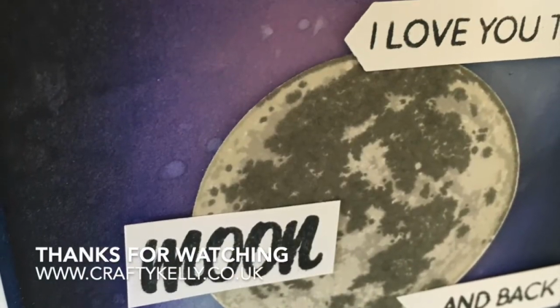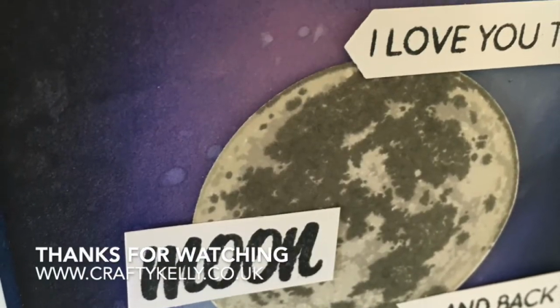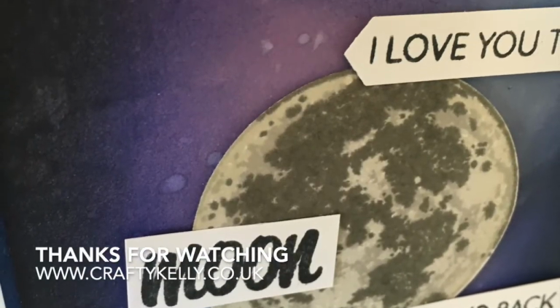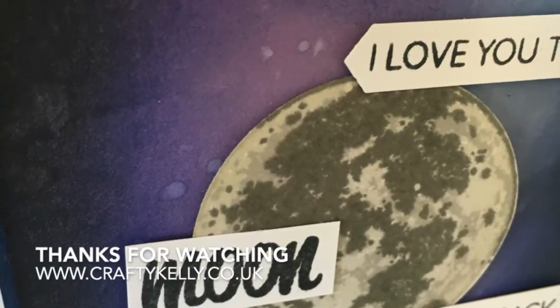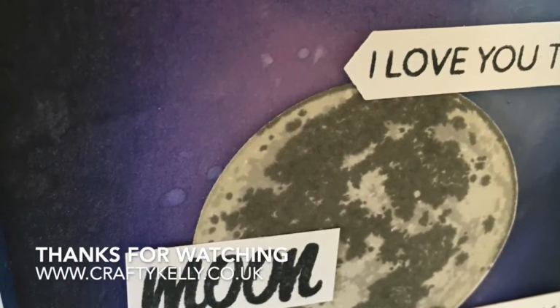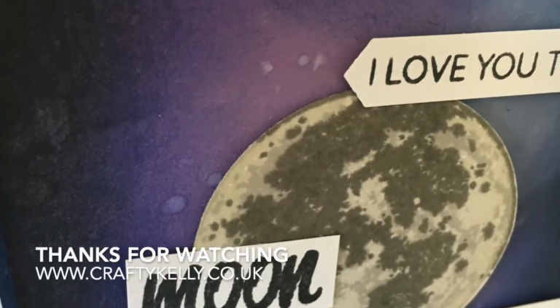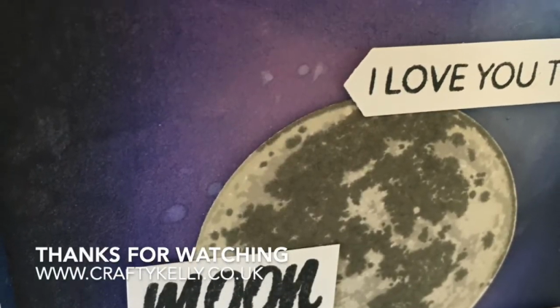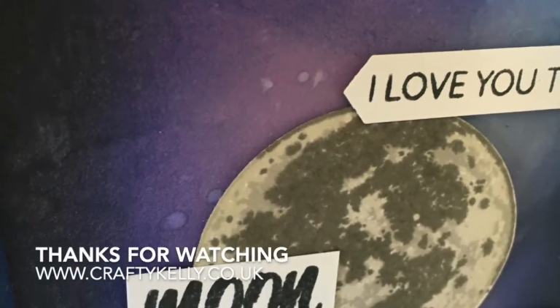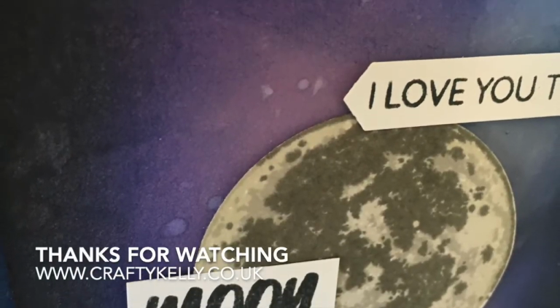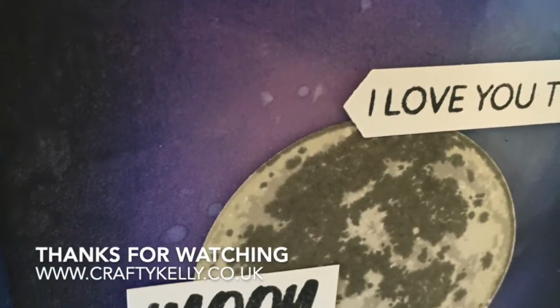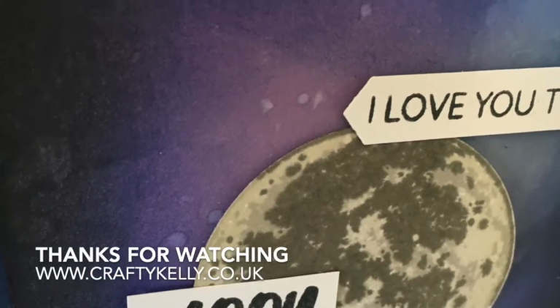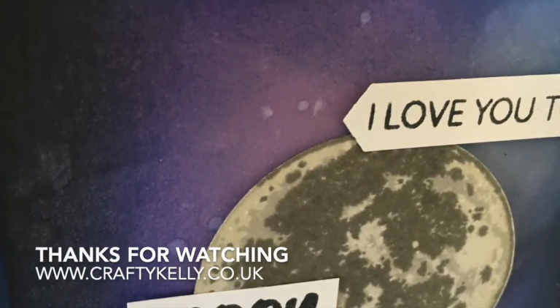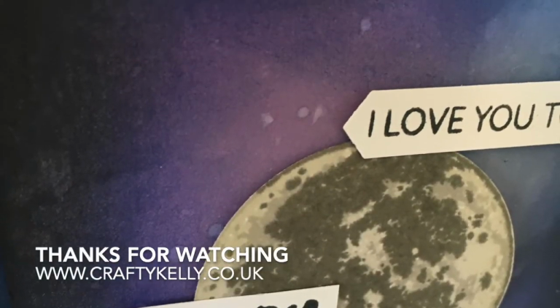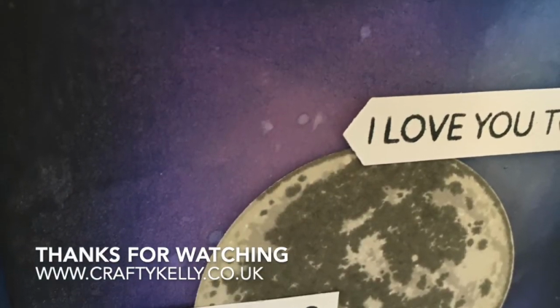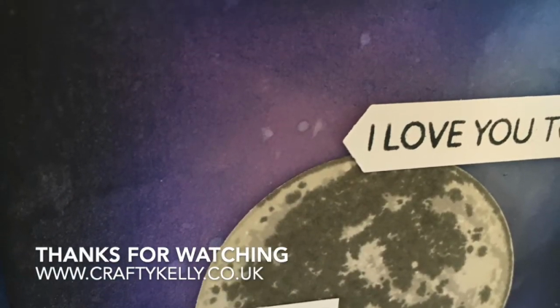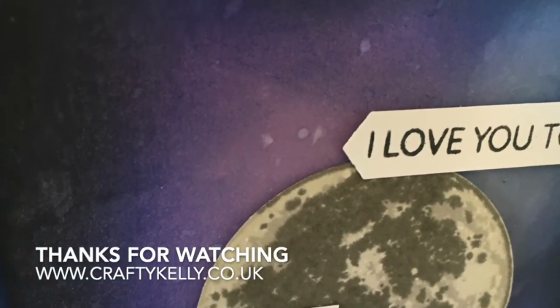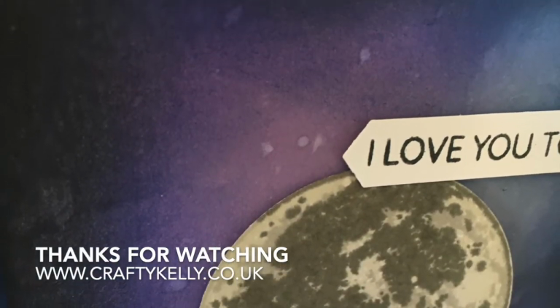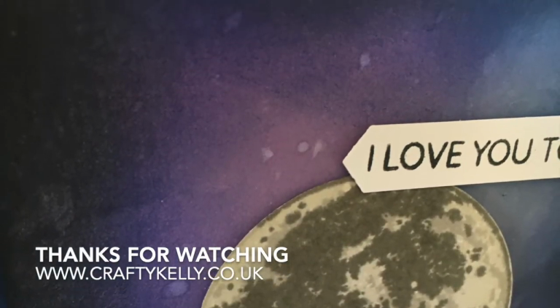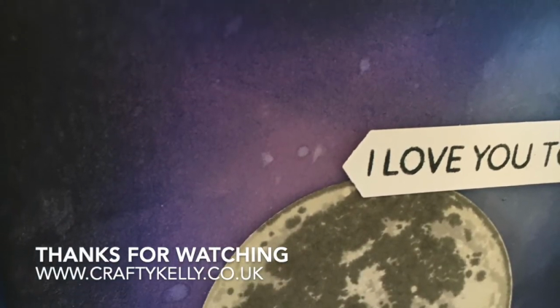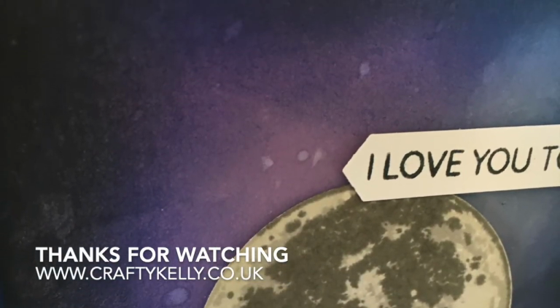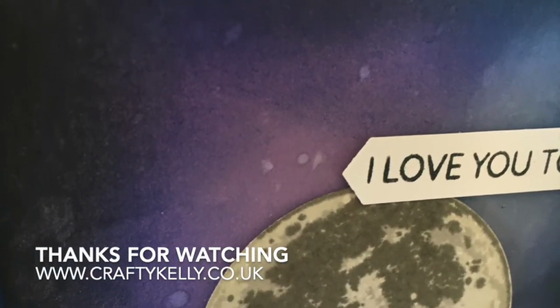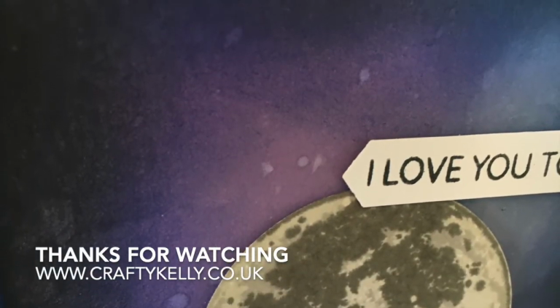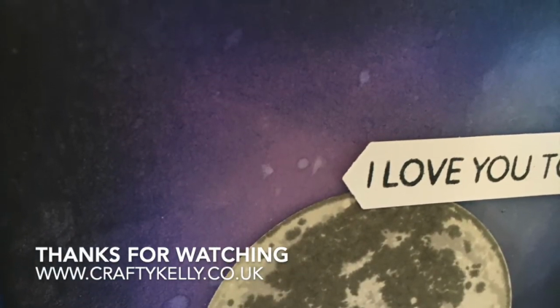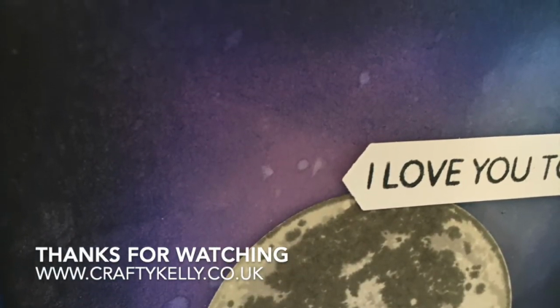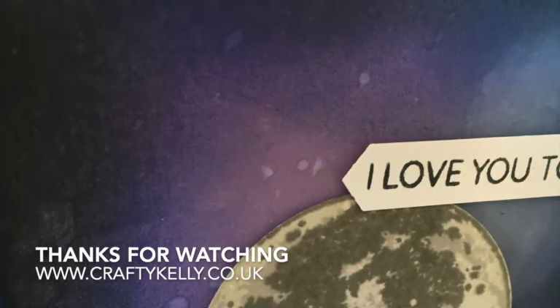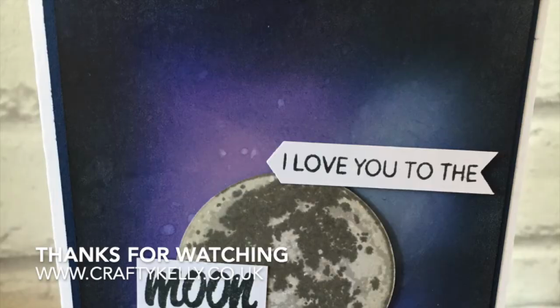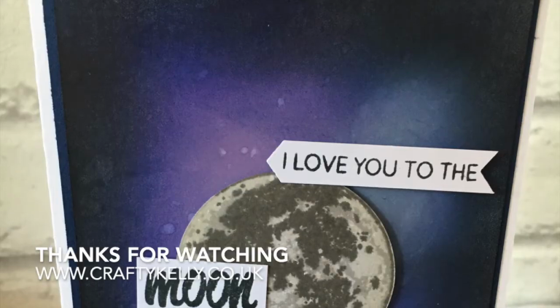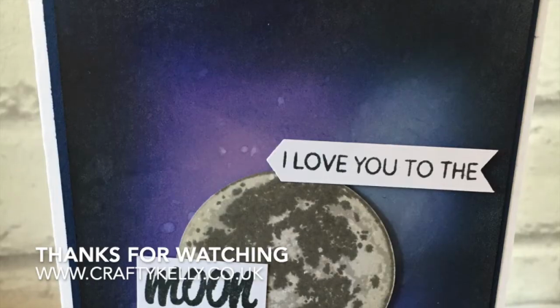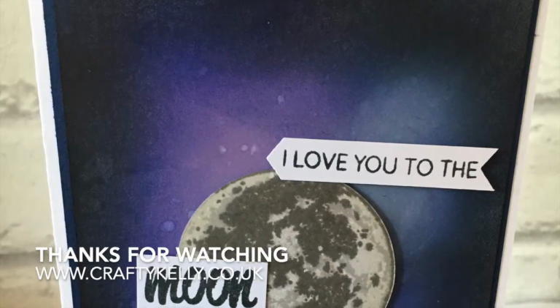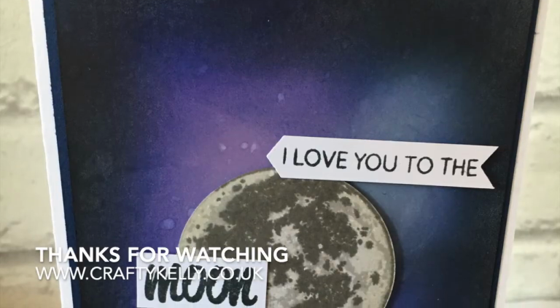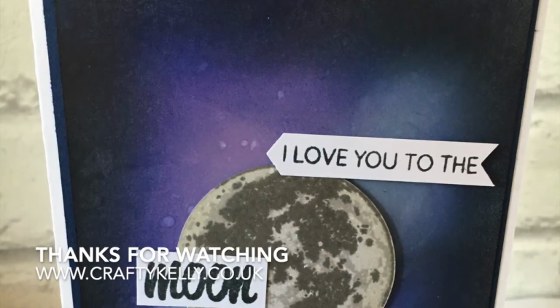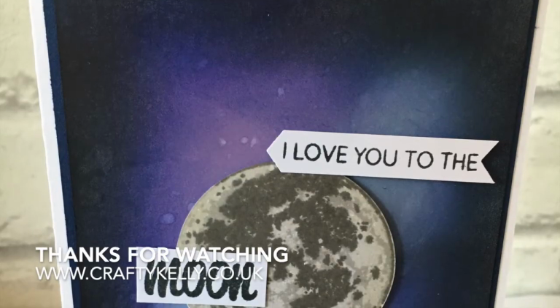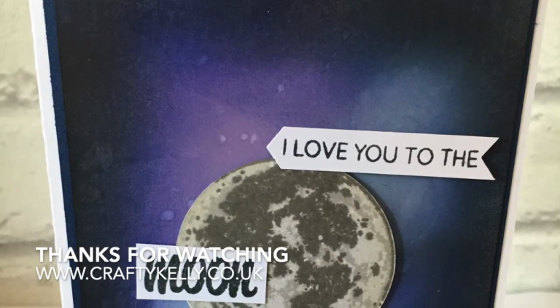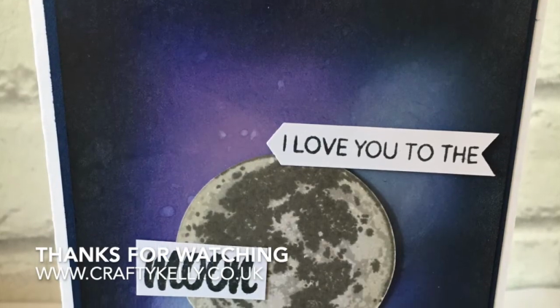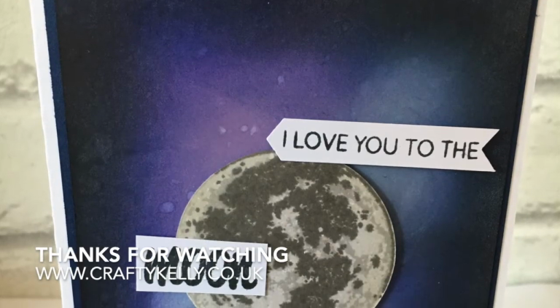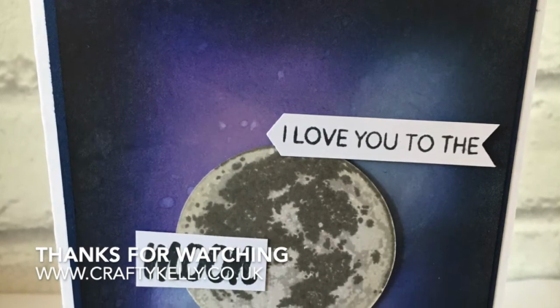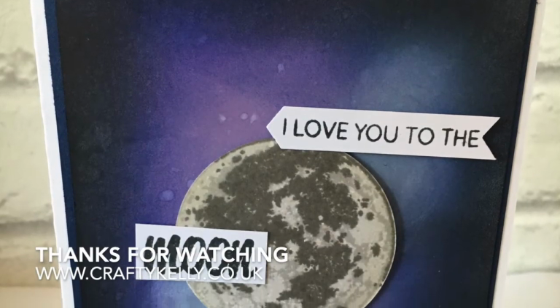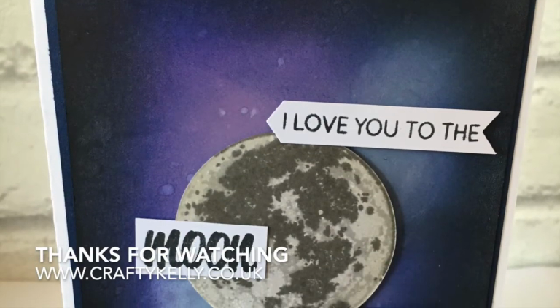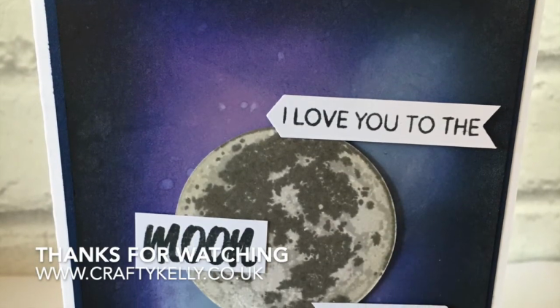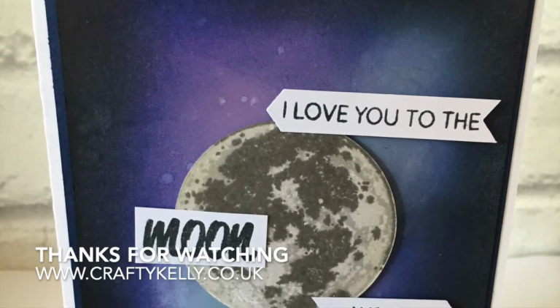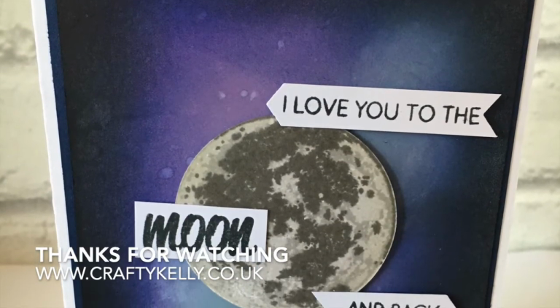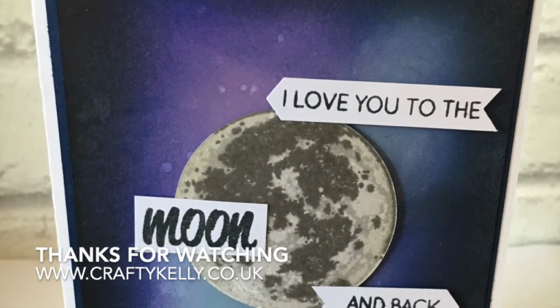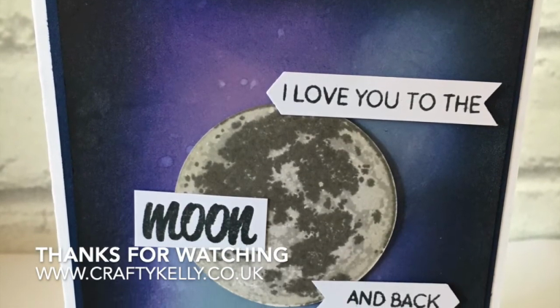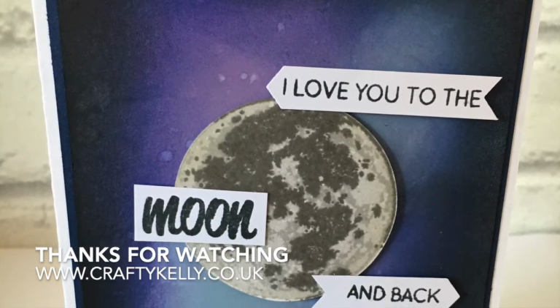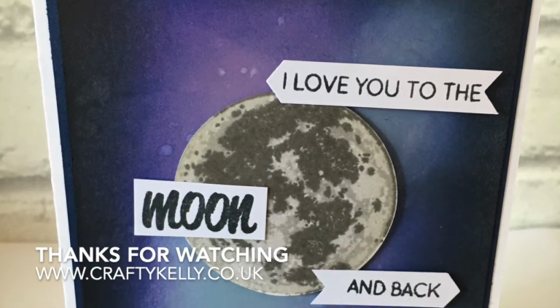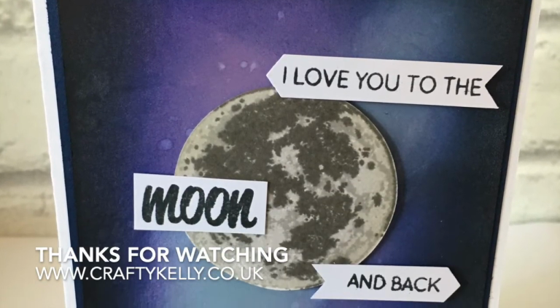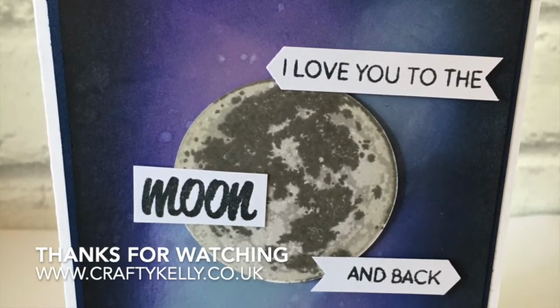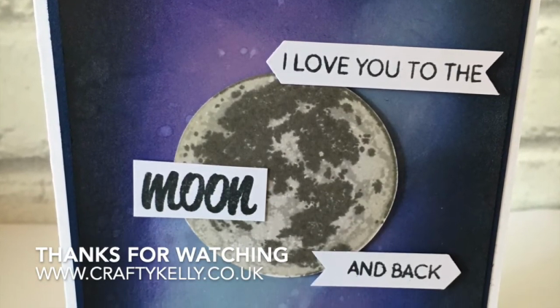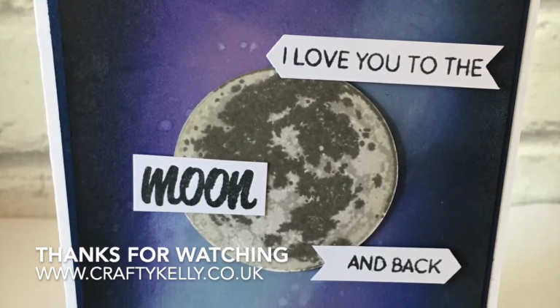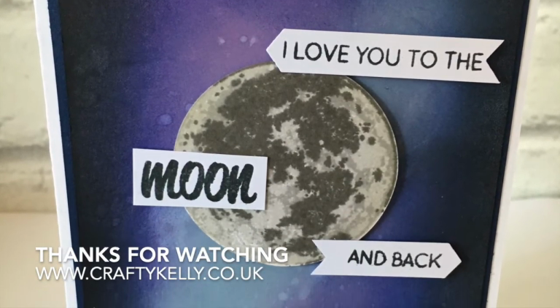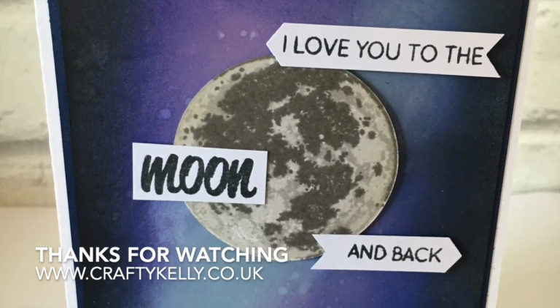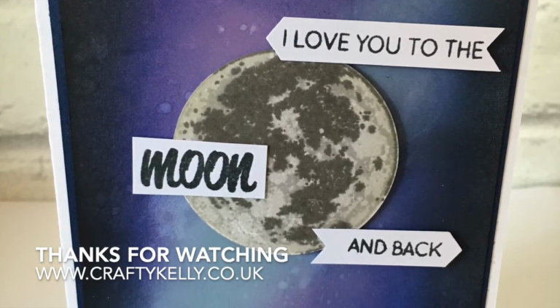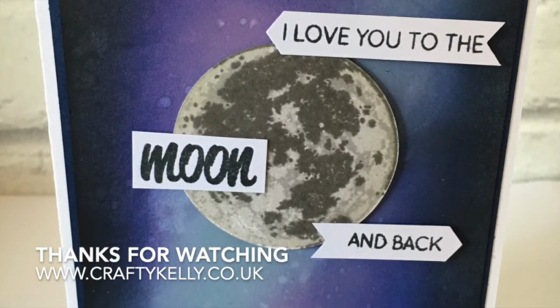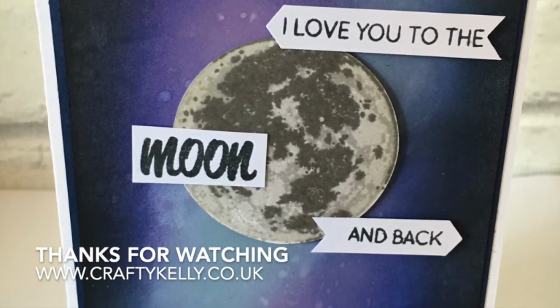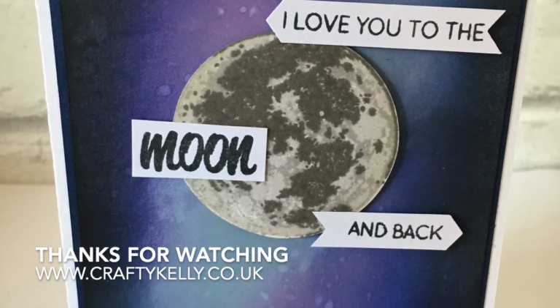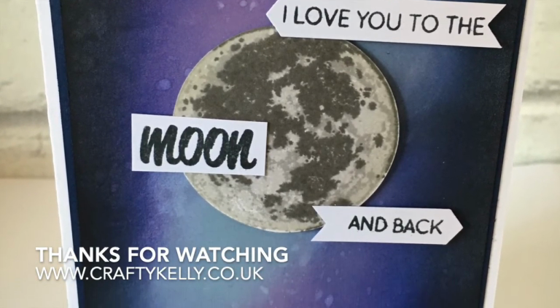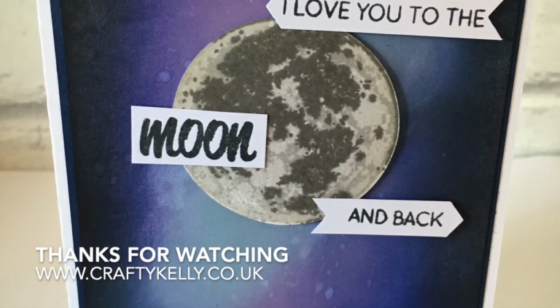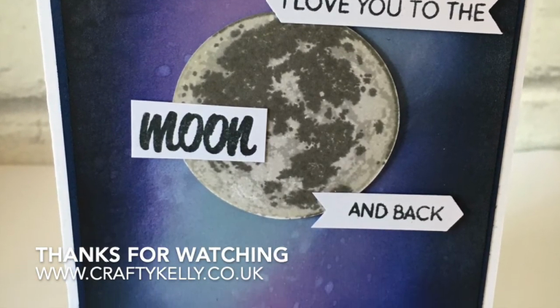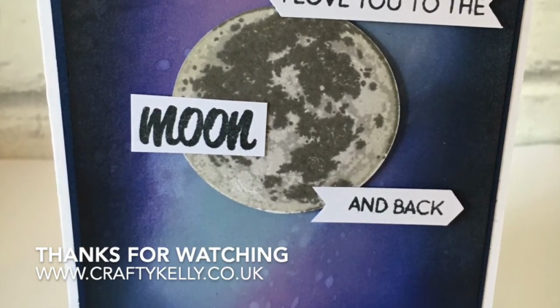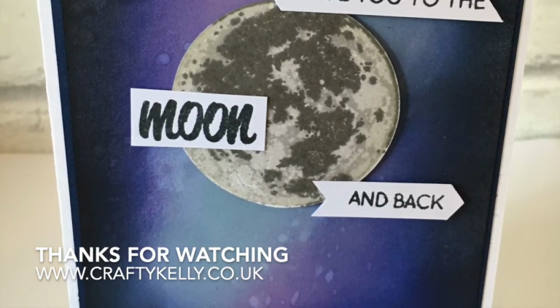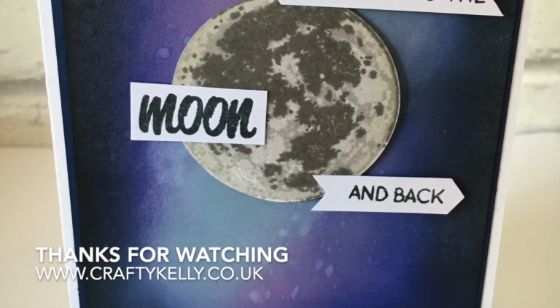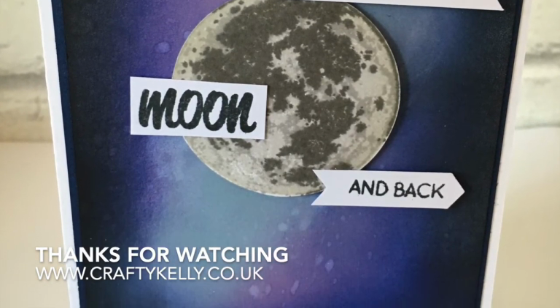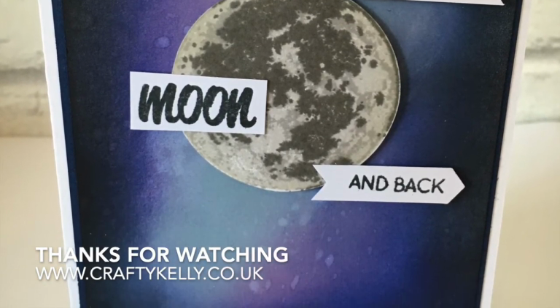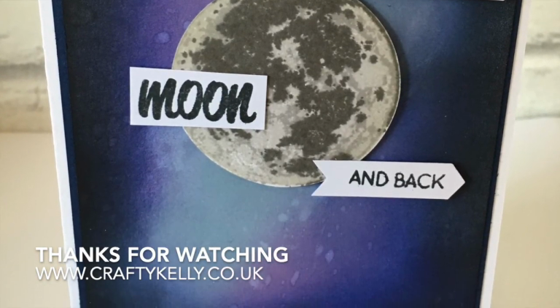Thanks so much for watching. This has been Kelly from Crafty Kelly's at www.craftykellys.co.uk. Thanks again — bye!